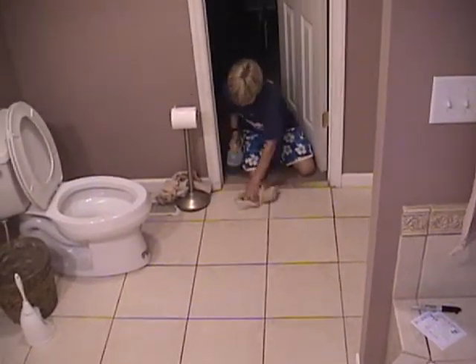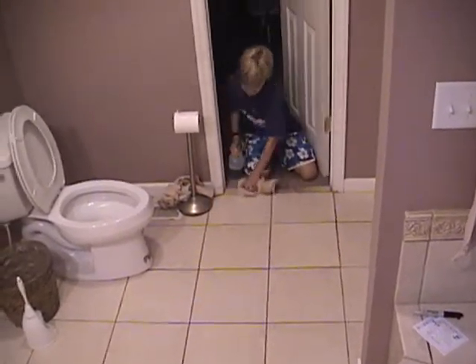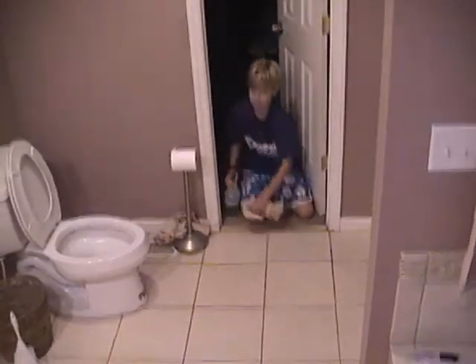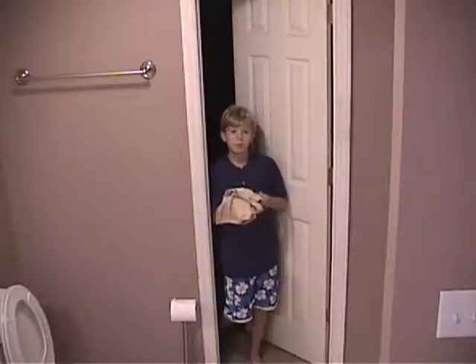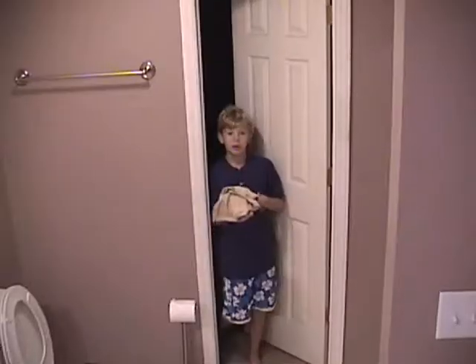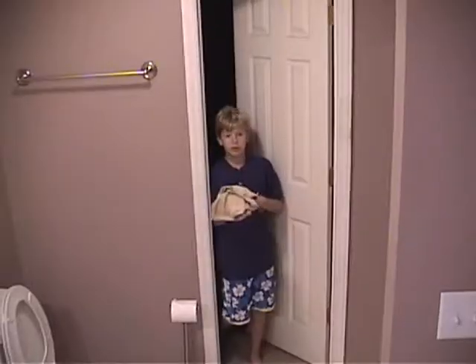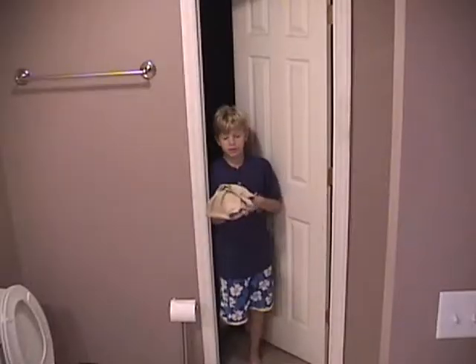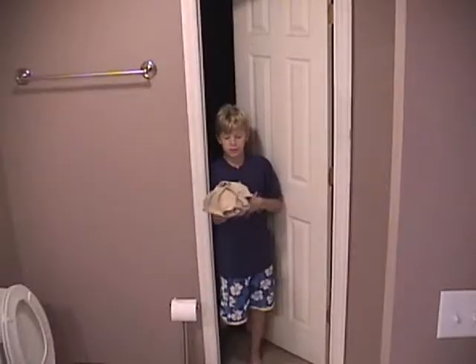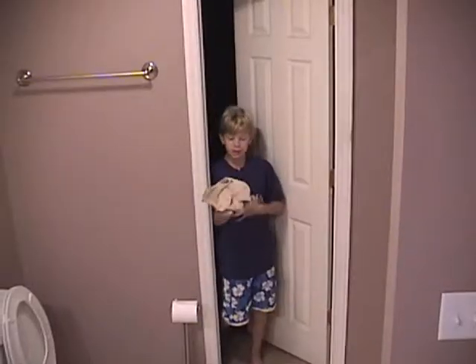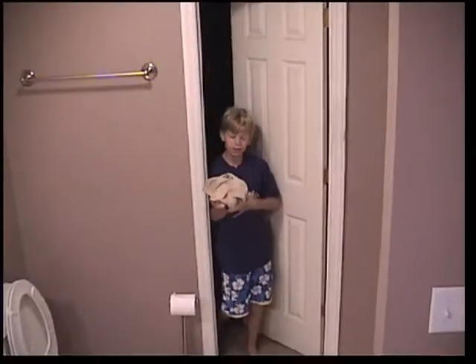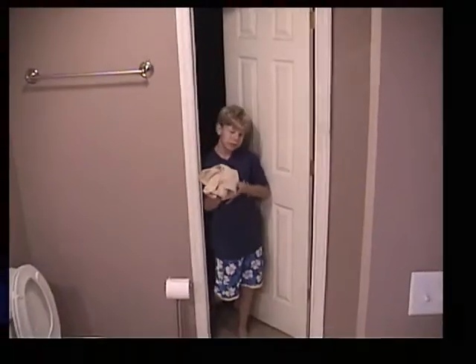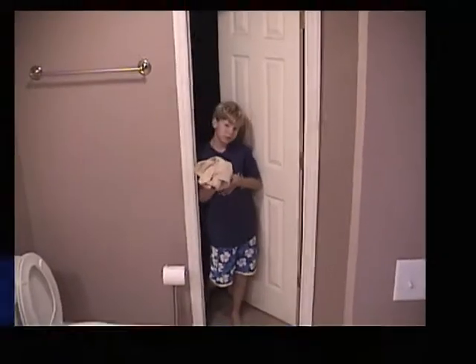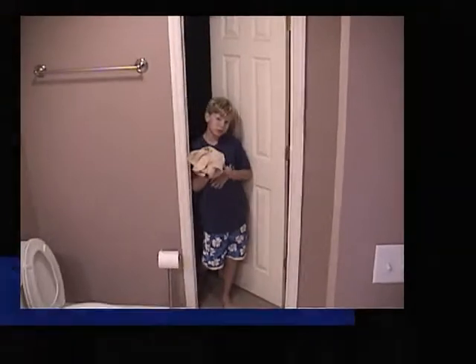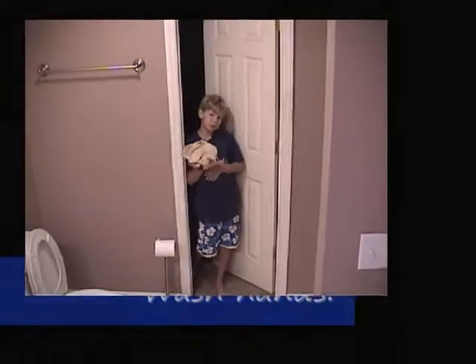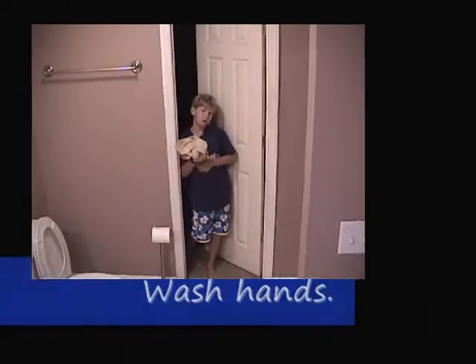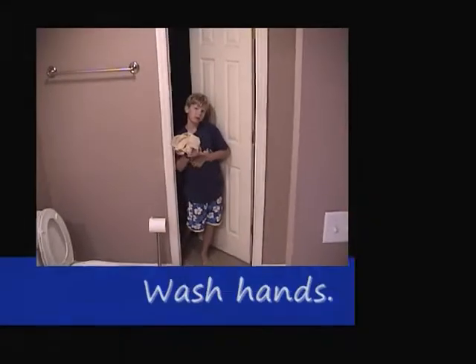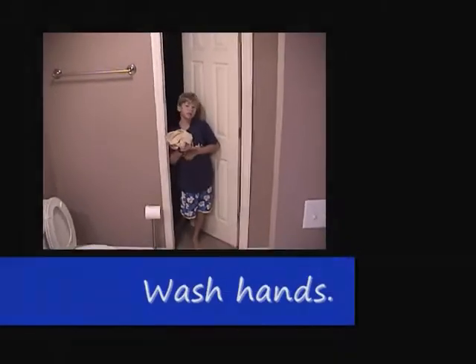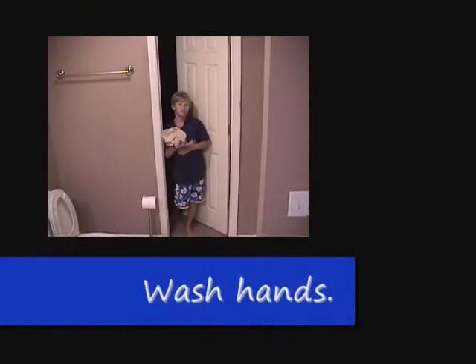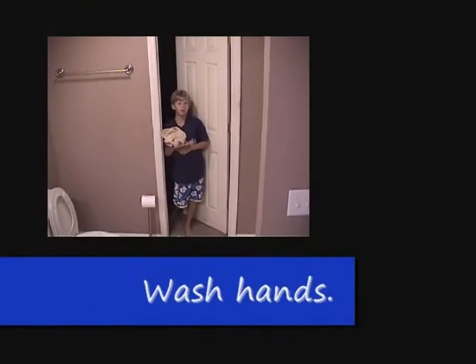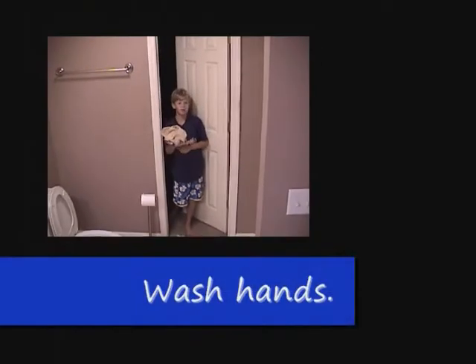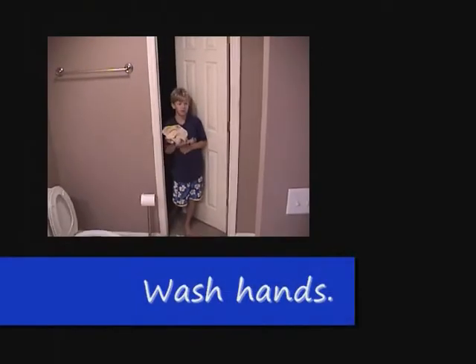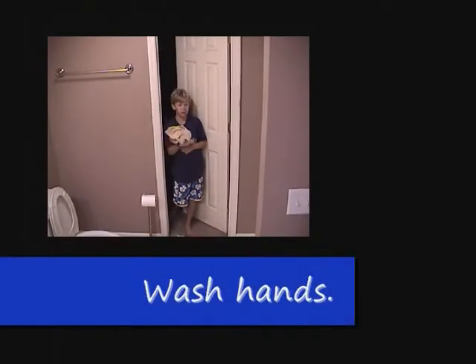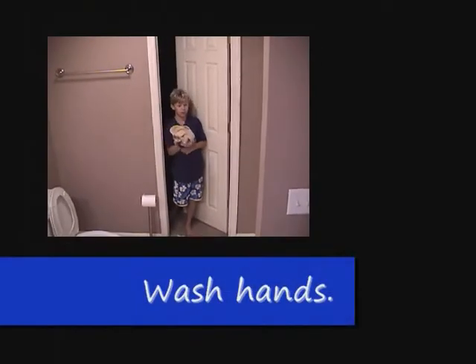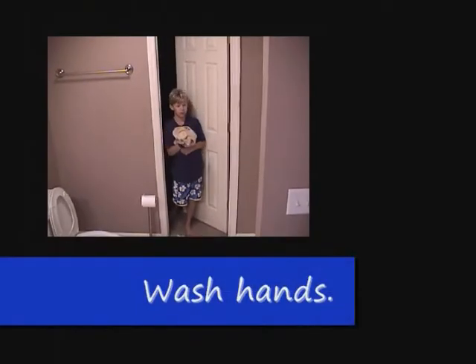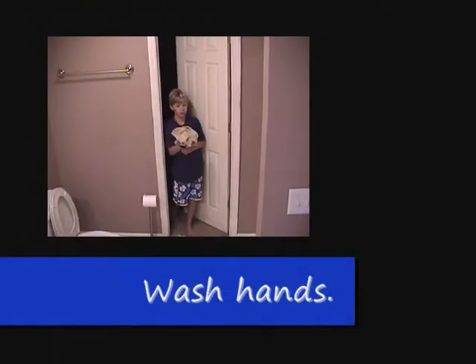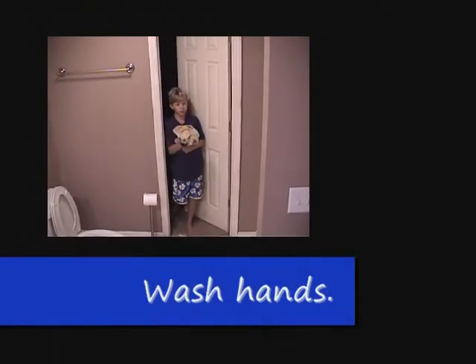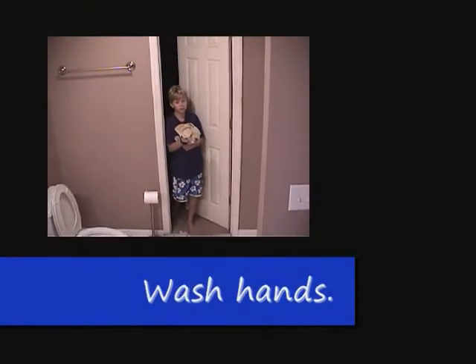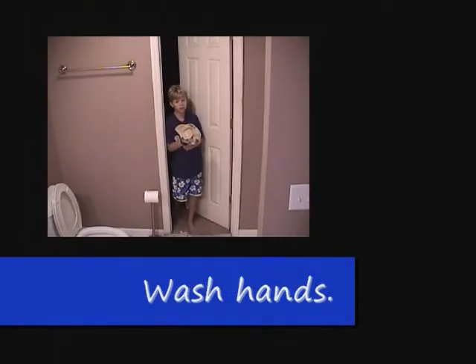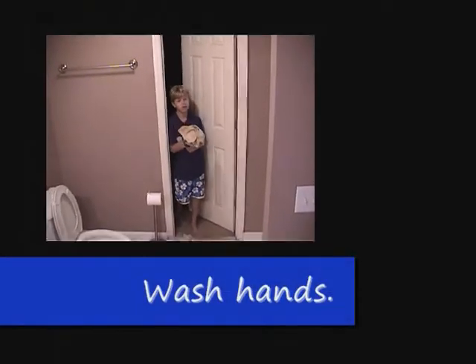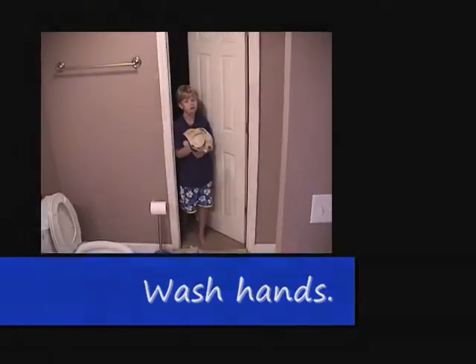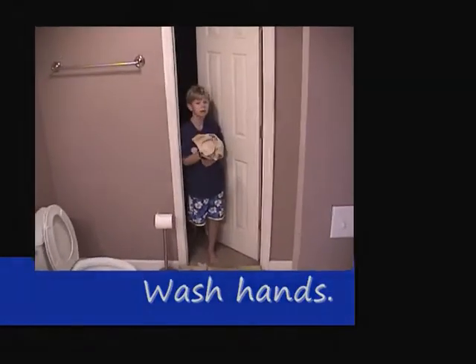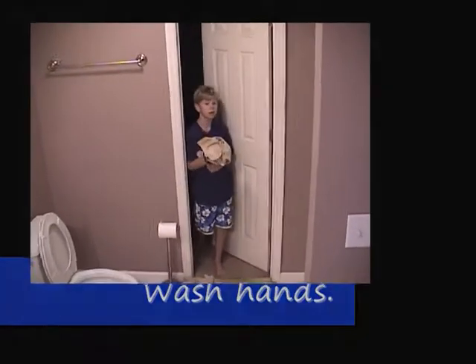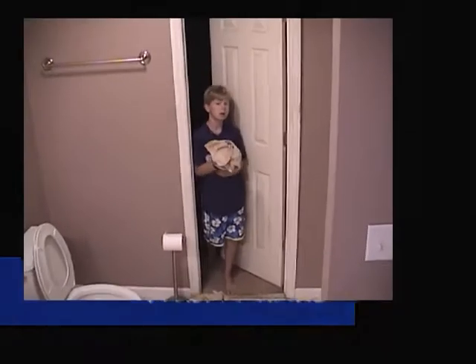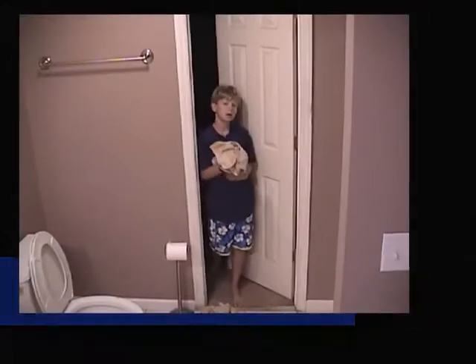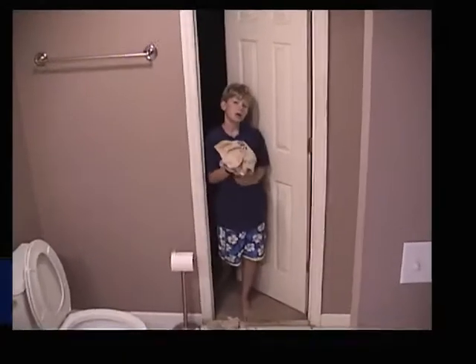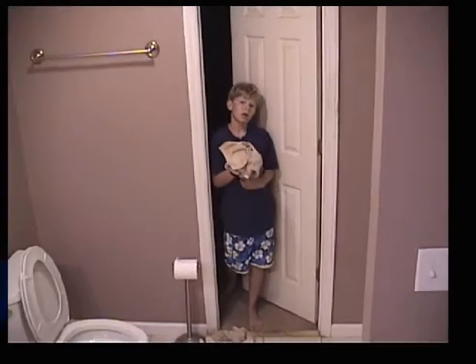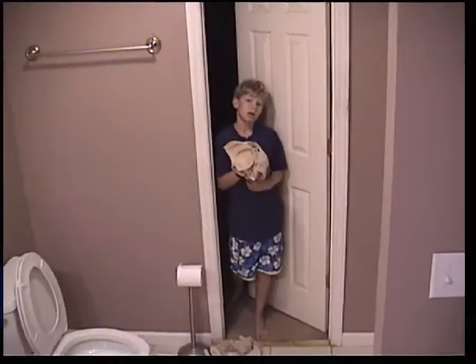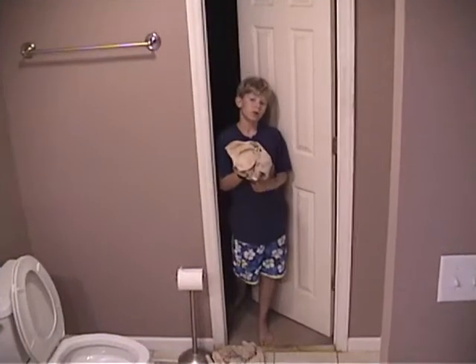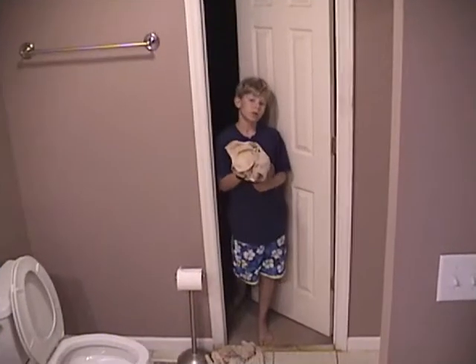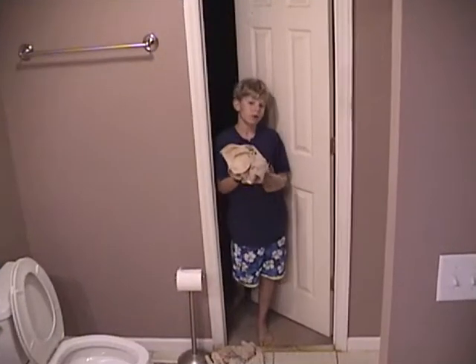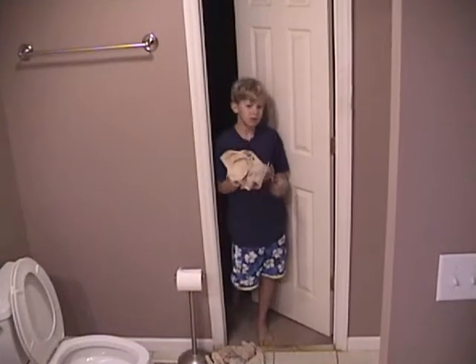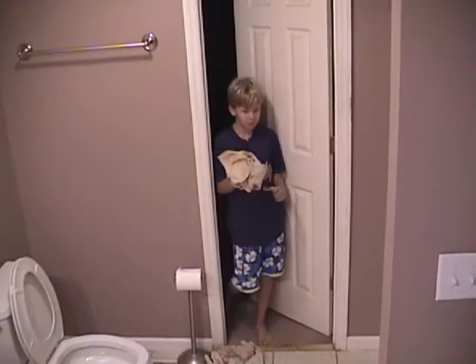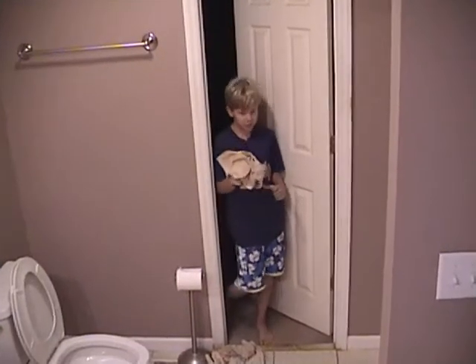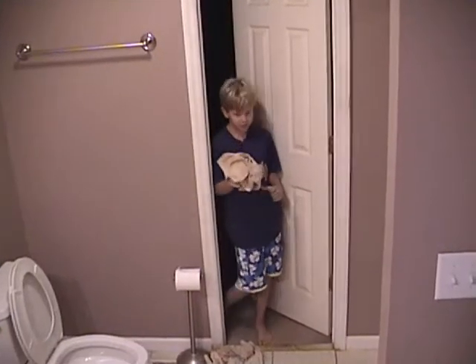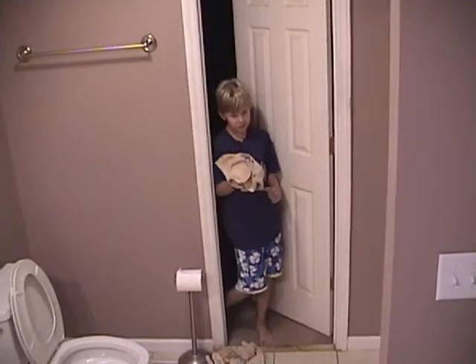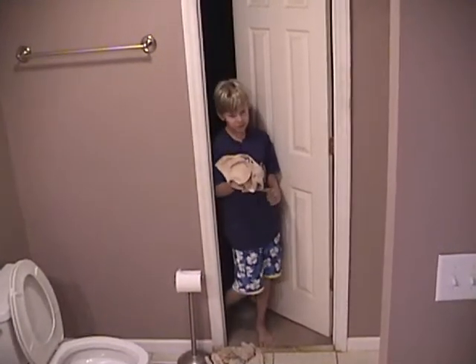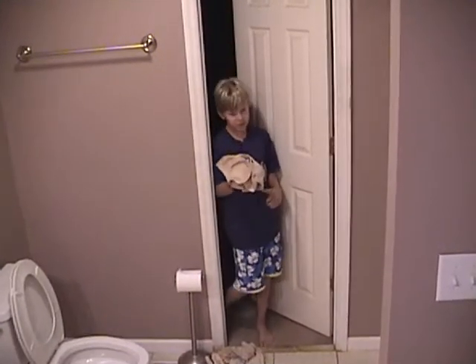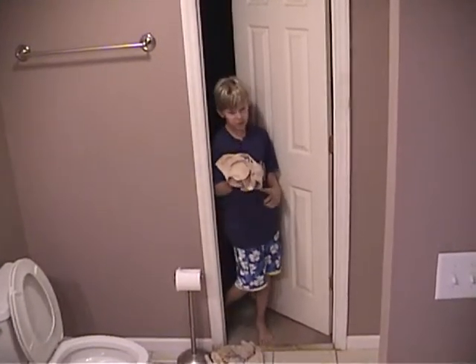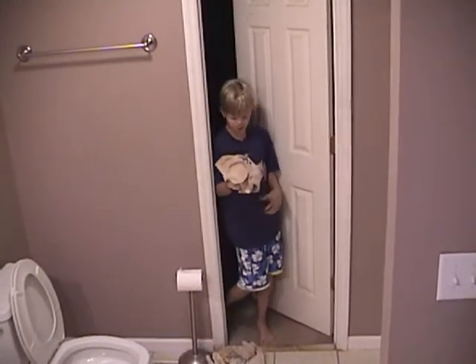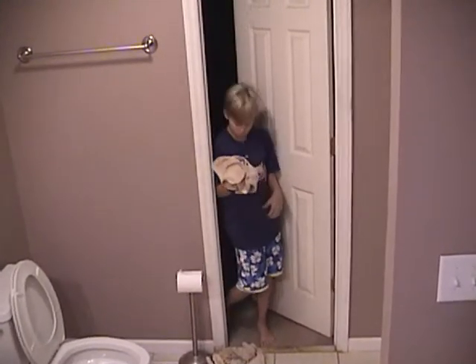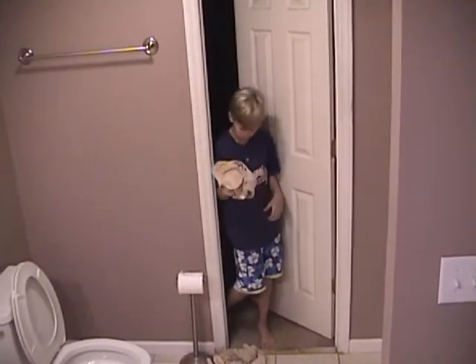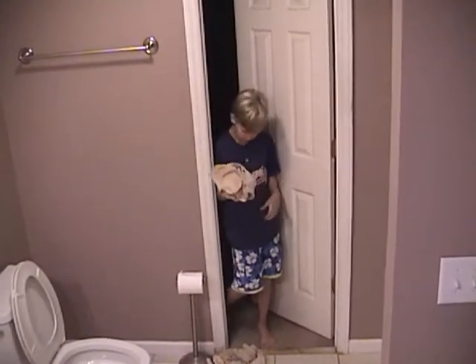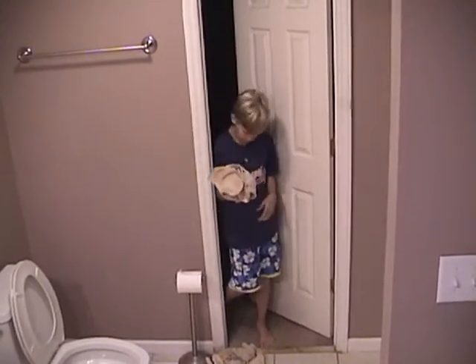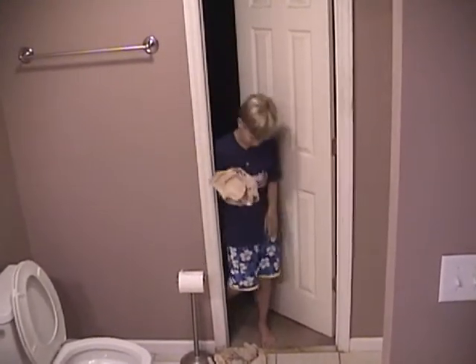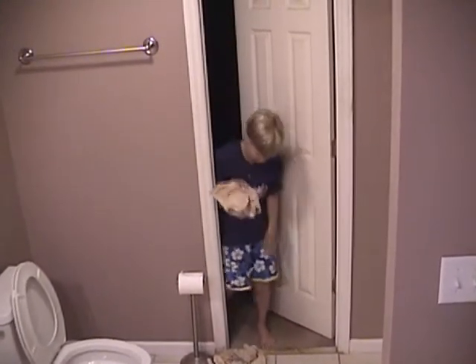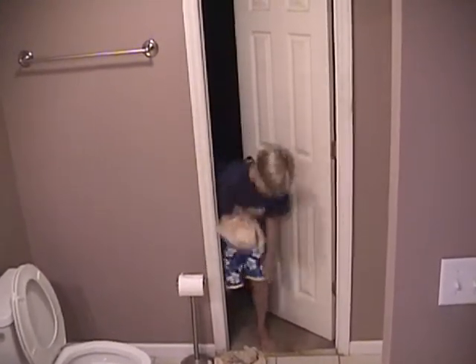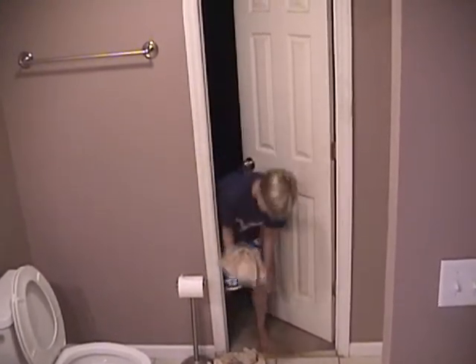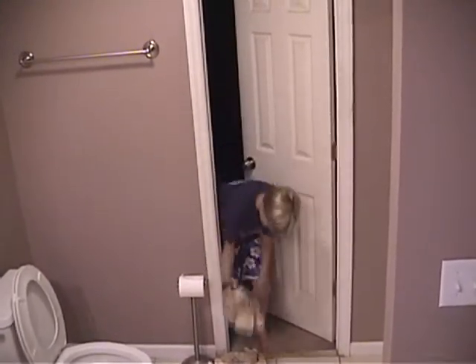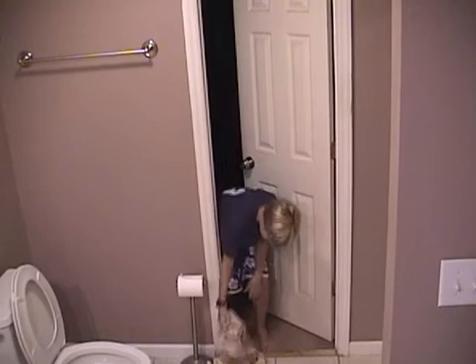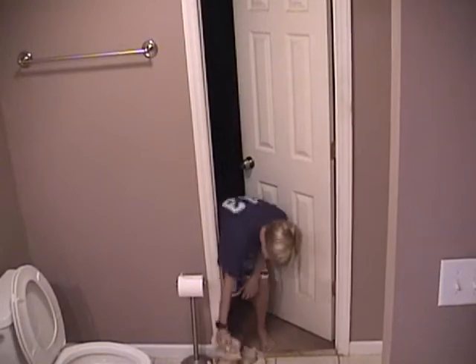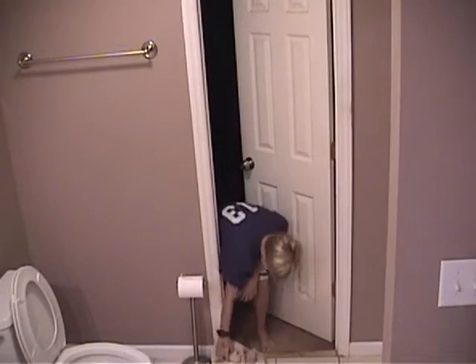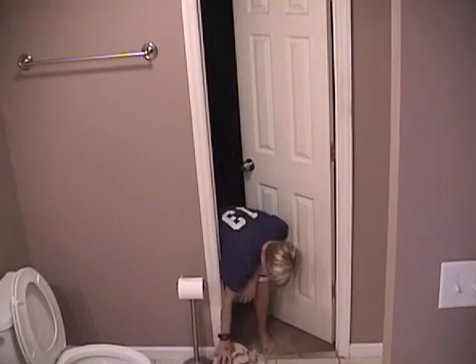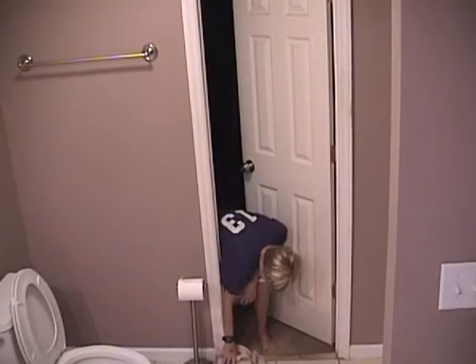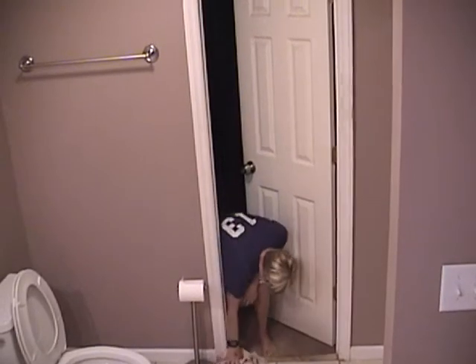I'm going to take these cleaning cloths to the laundry room and wash my hands, and now I'm done.